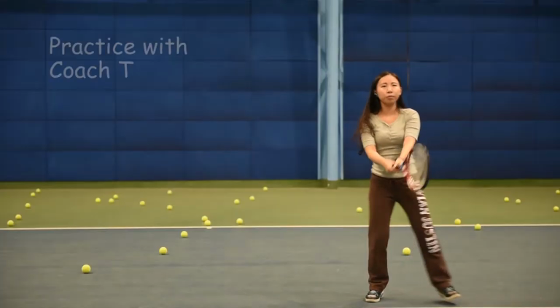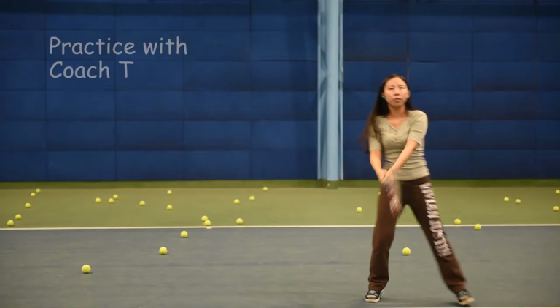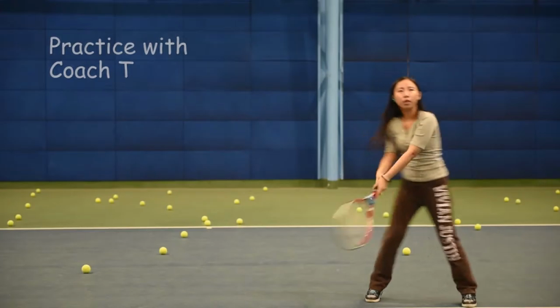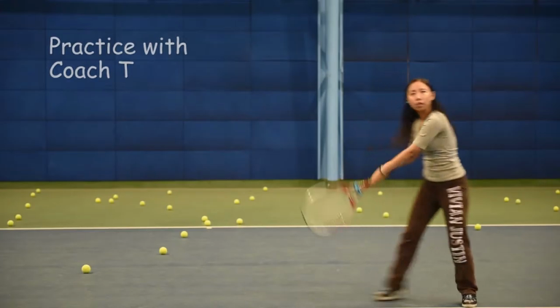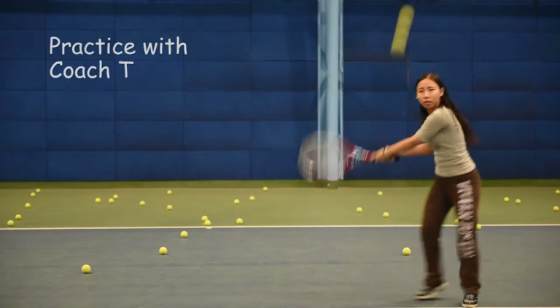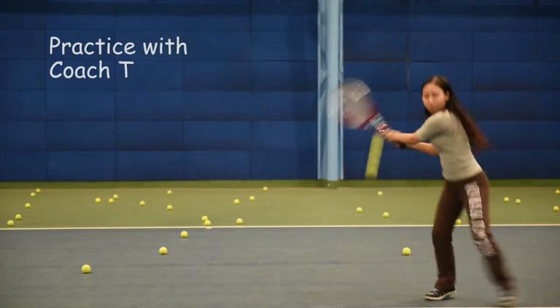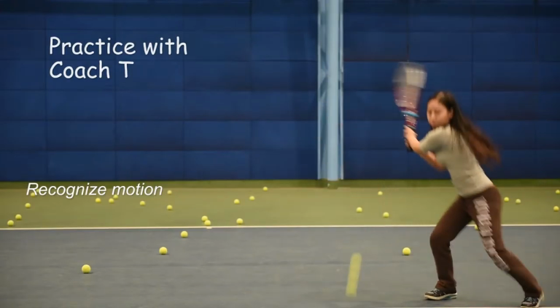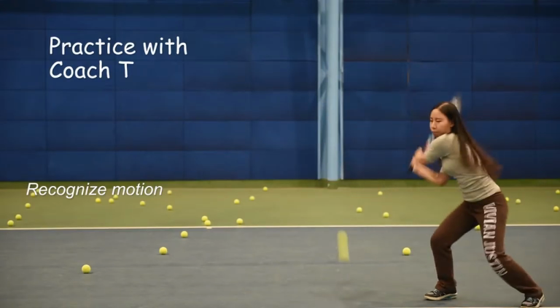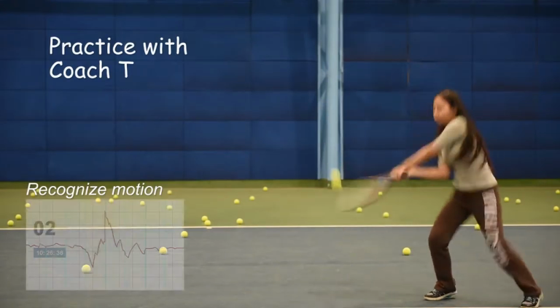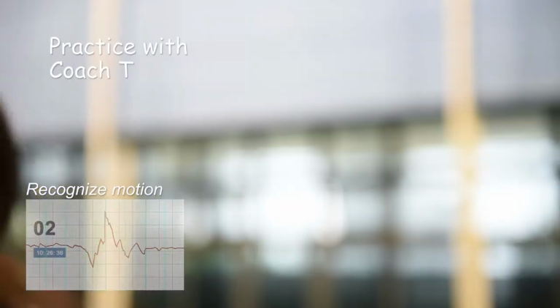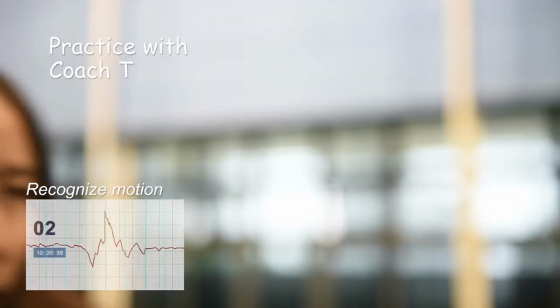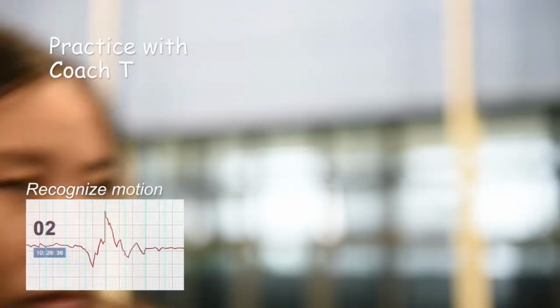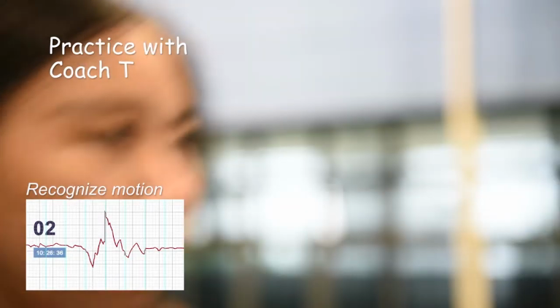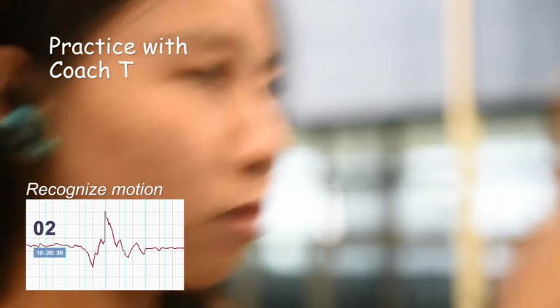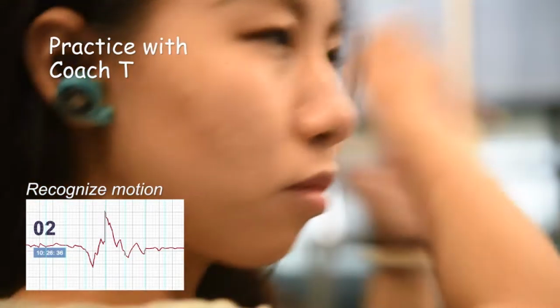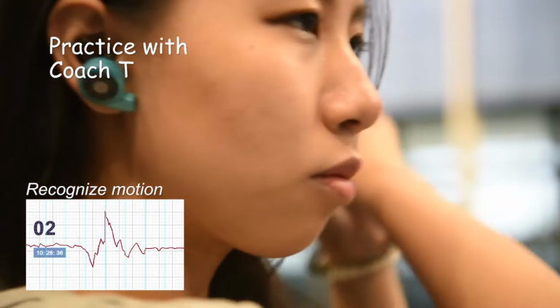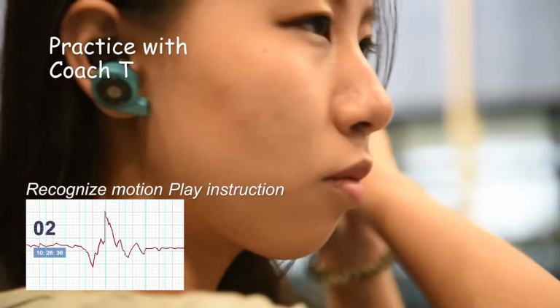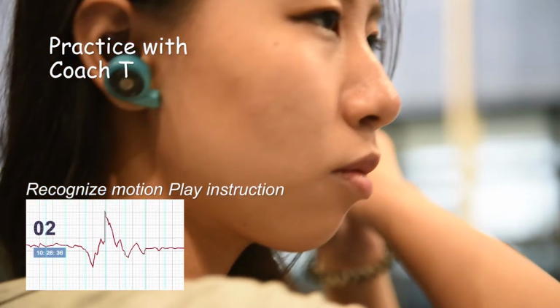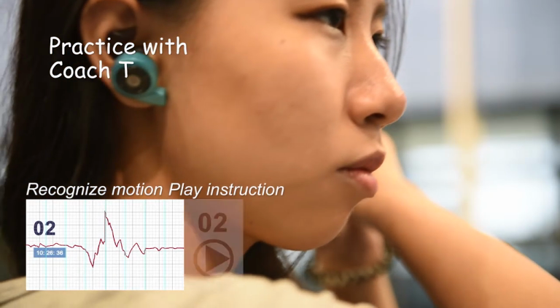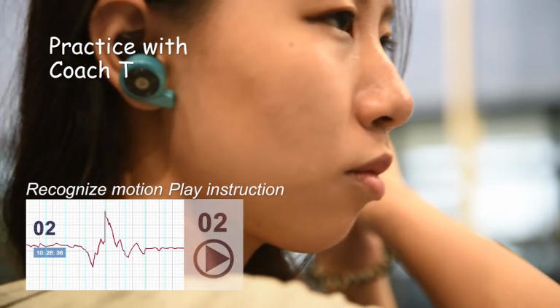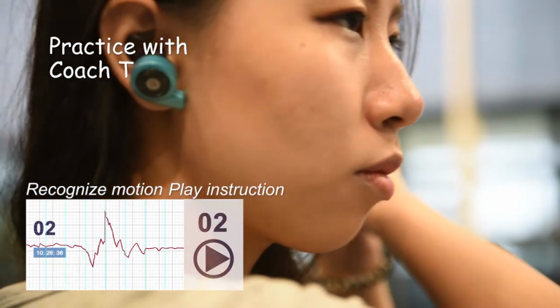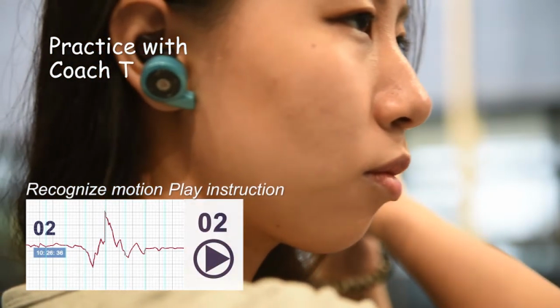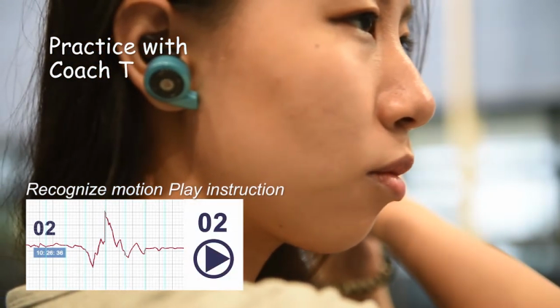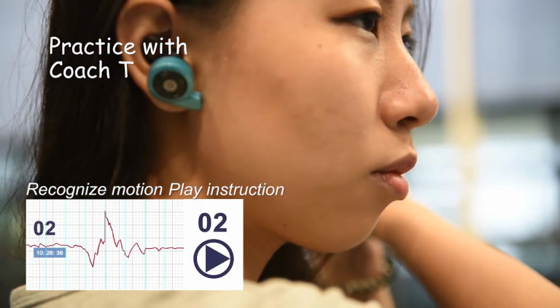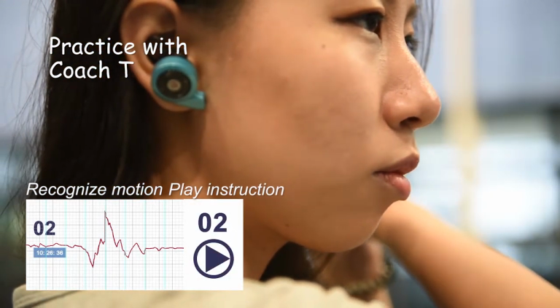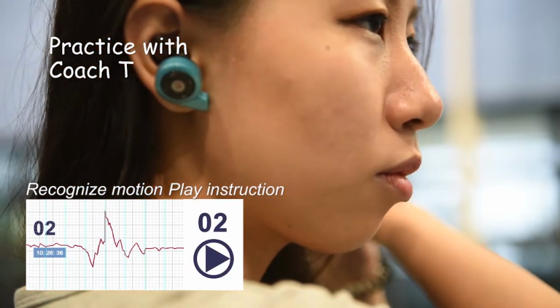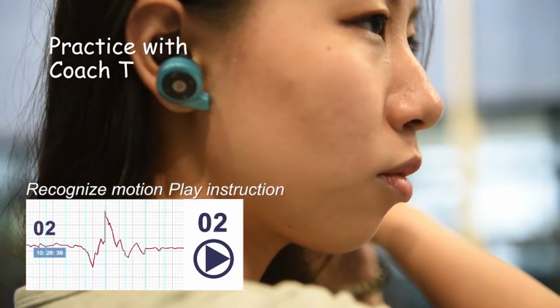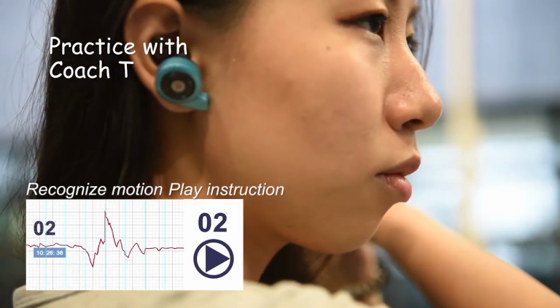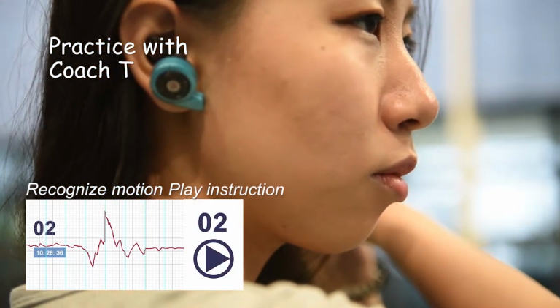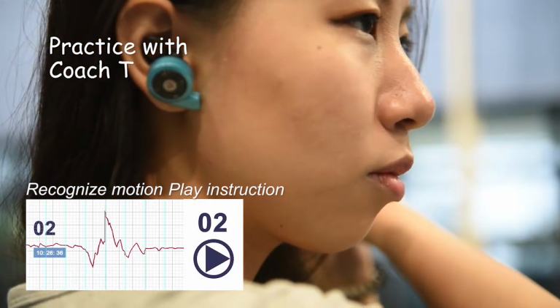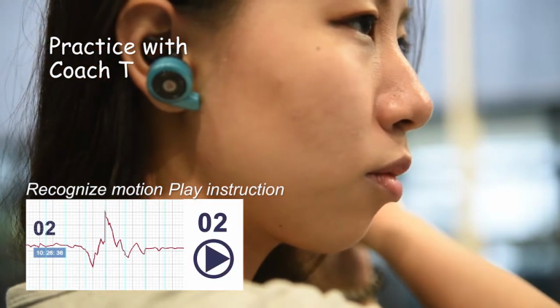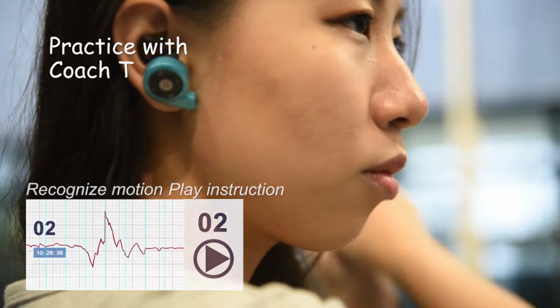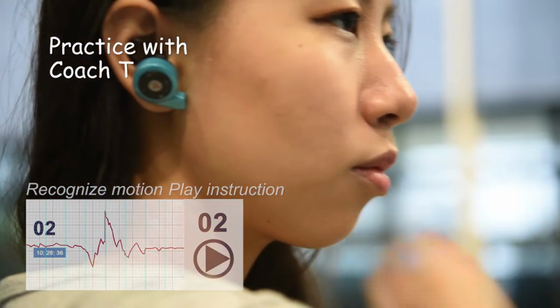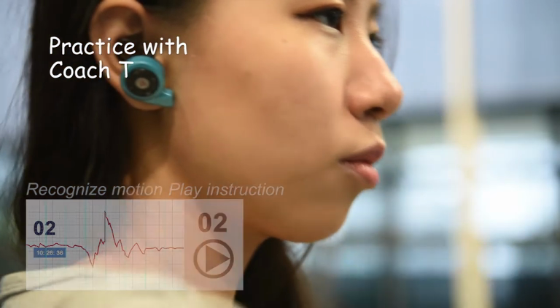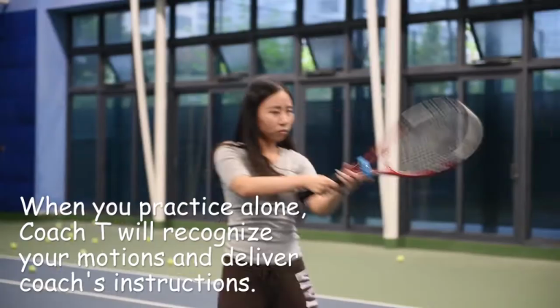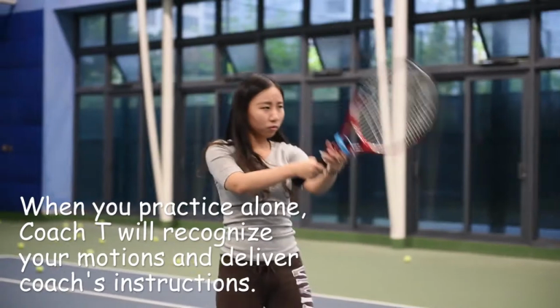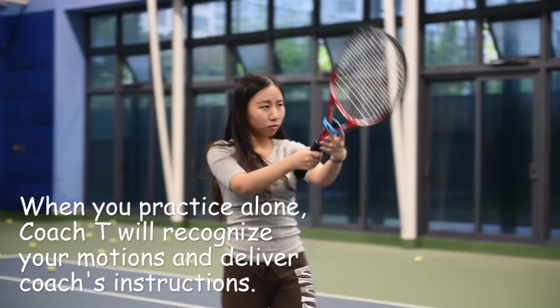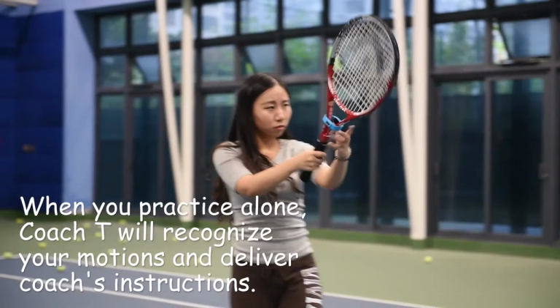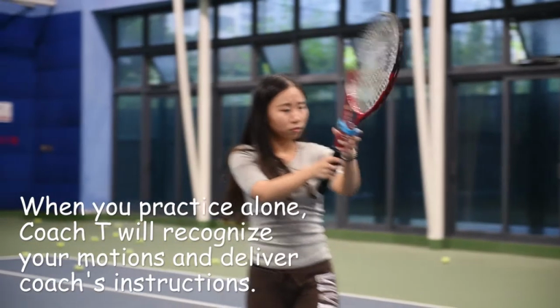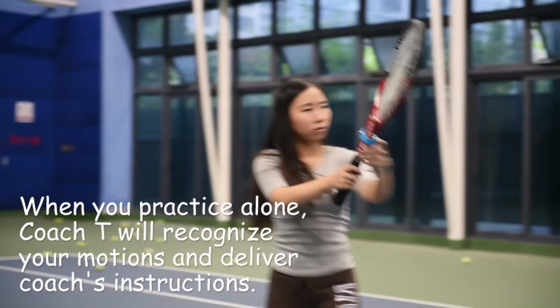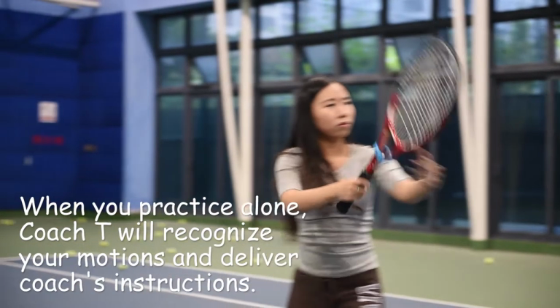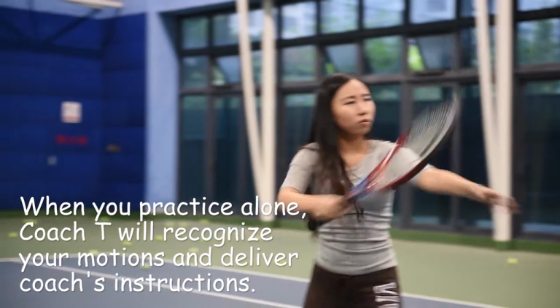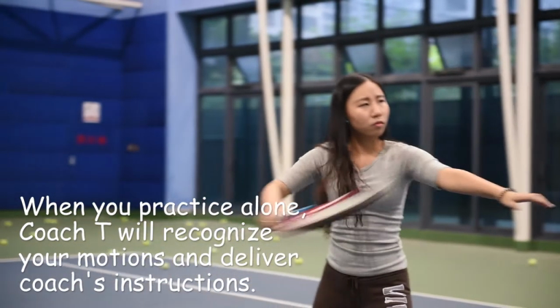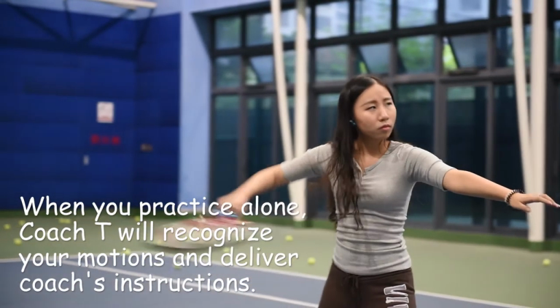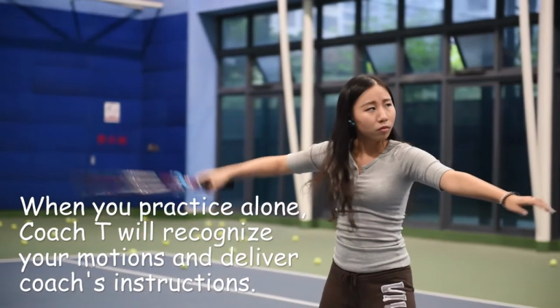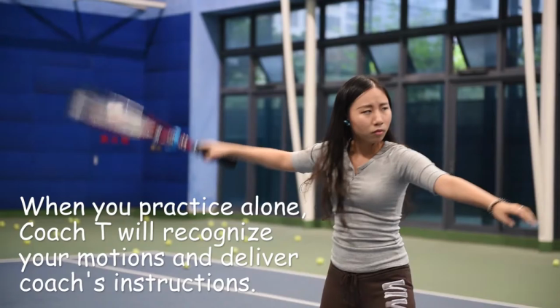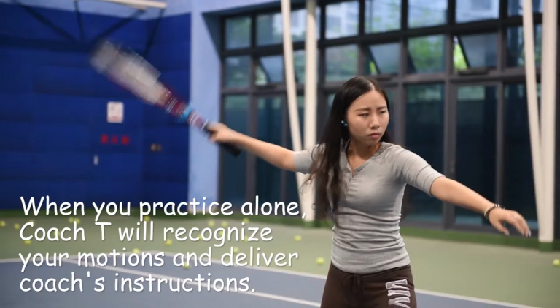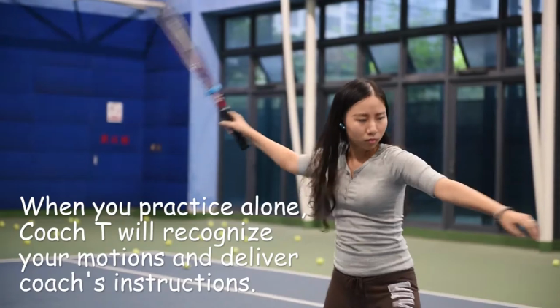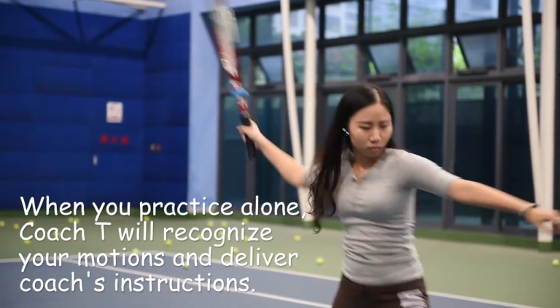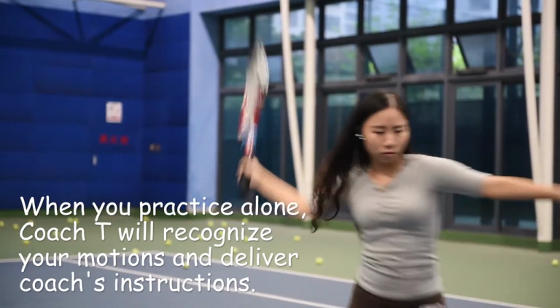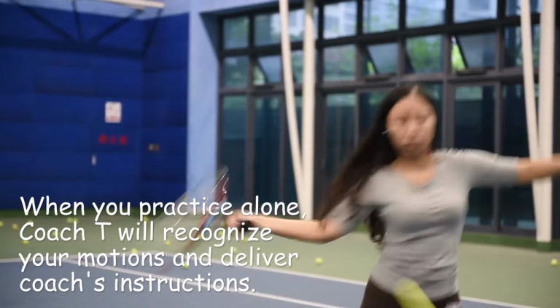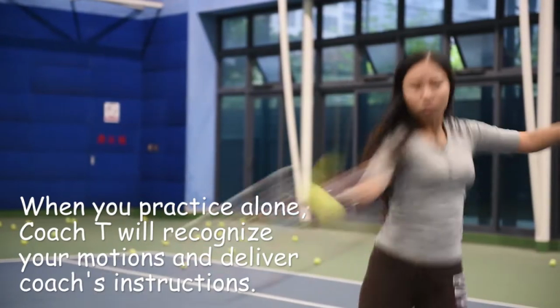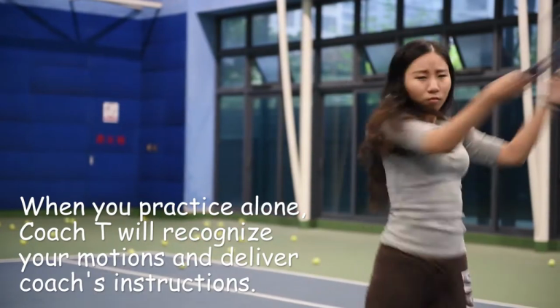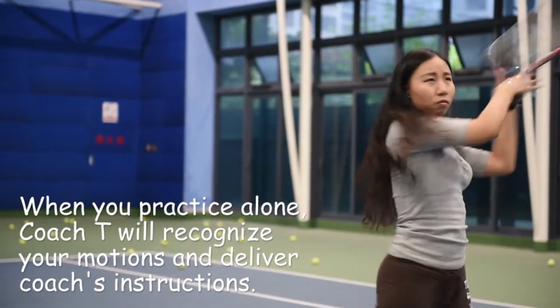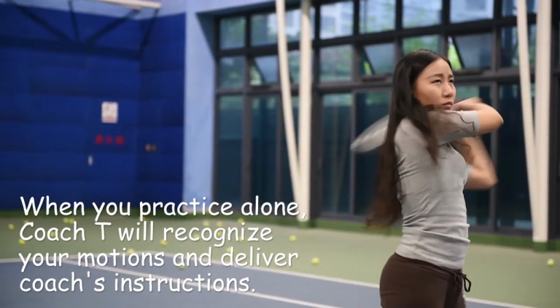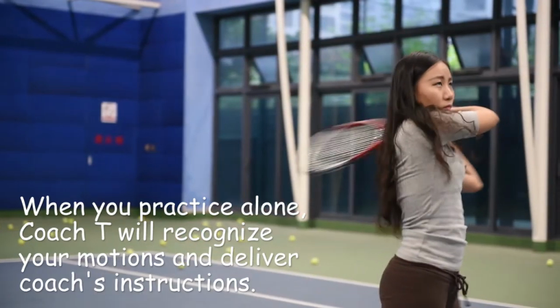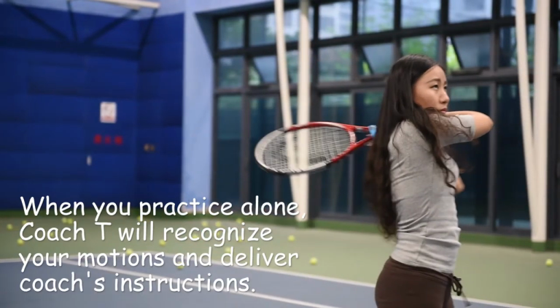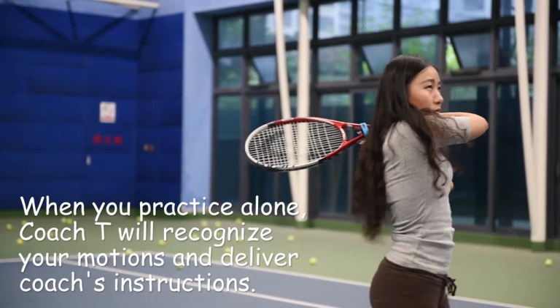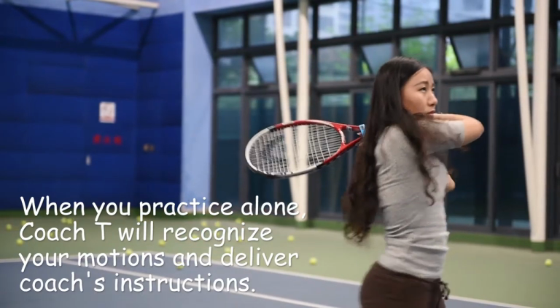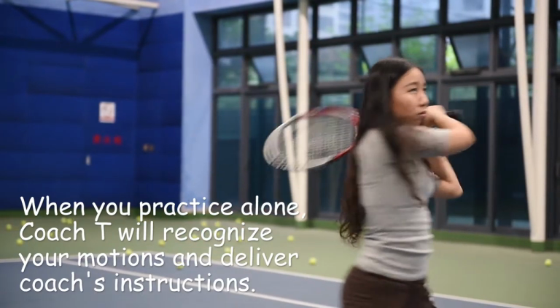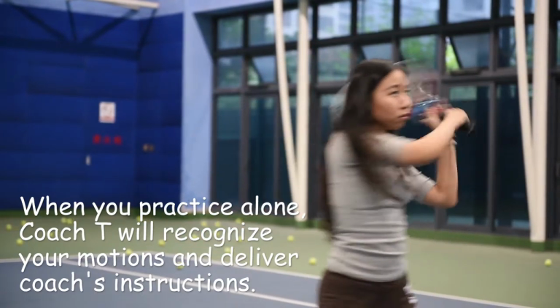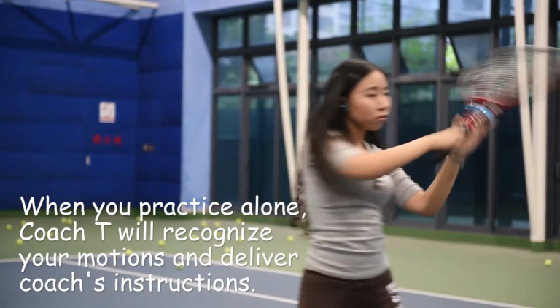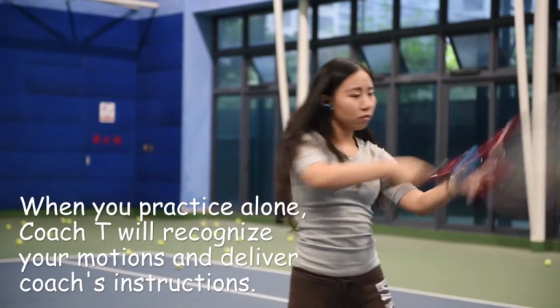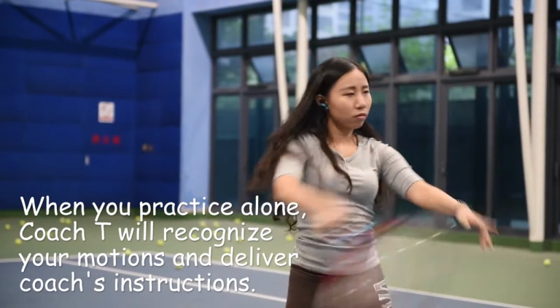When you practice alone, Coach T will recognize your motions and deliver the coach's instructions, just like your real coach is by your side.